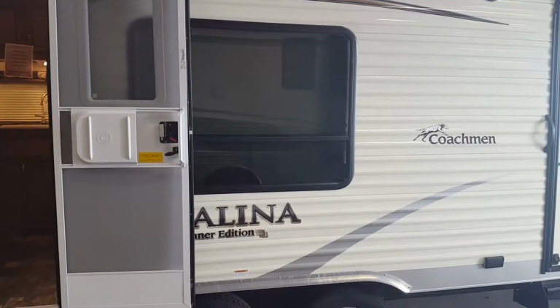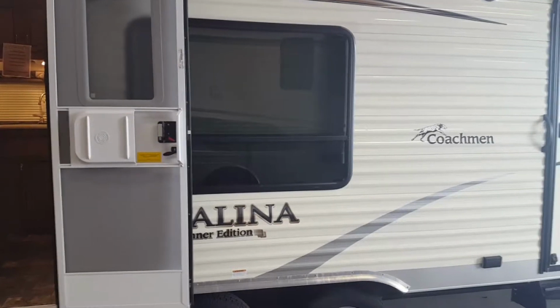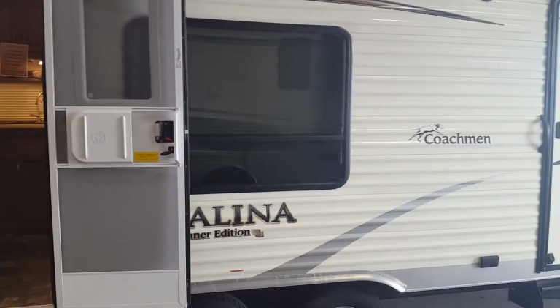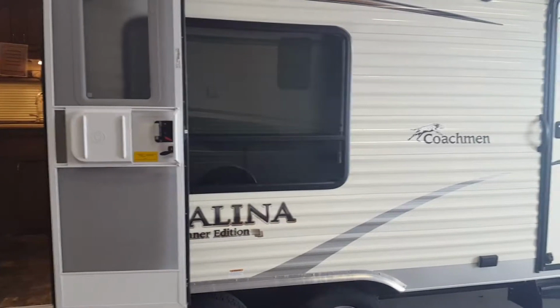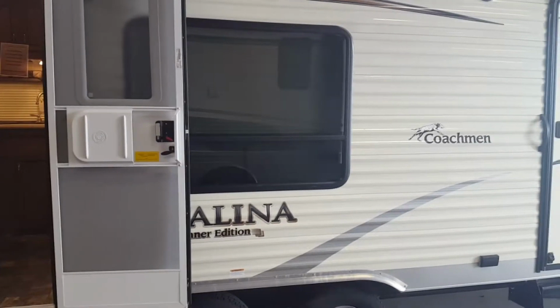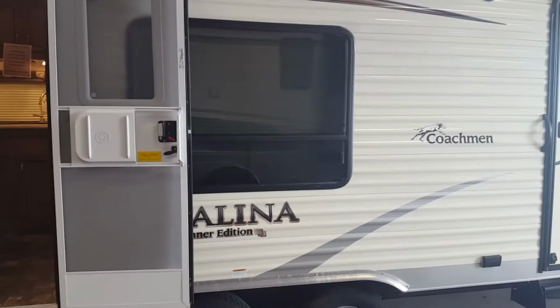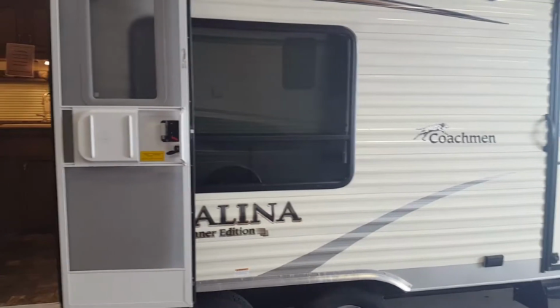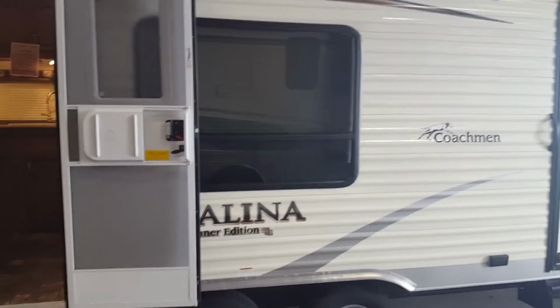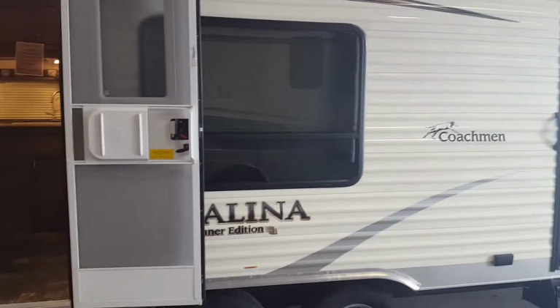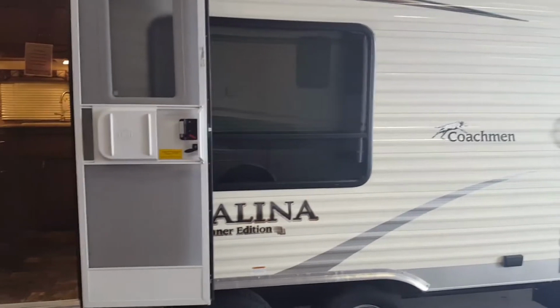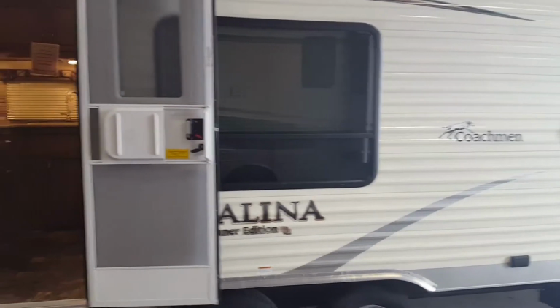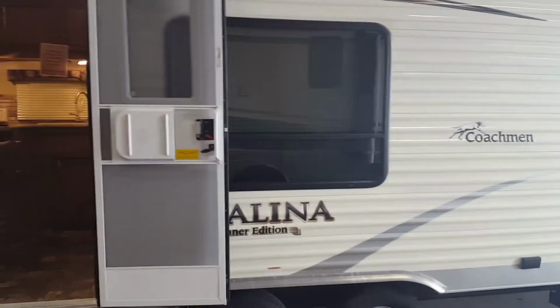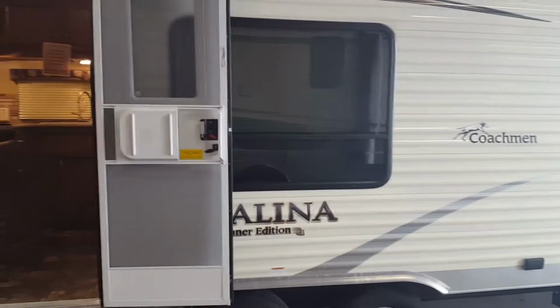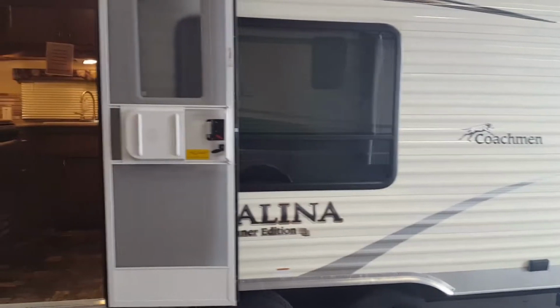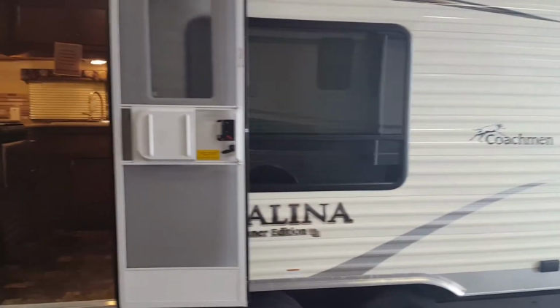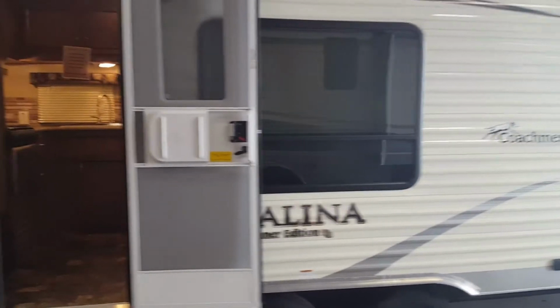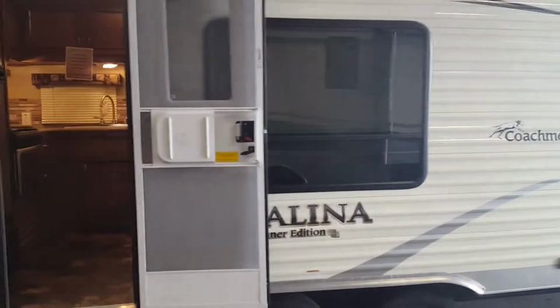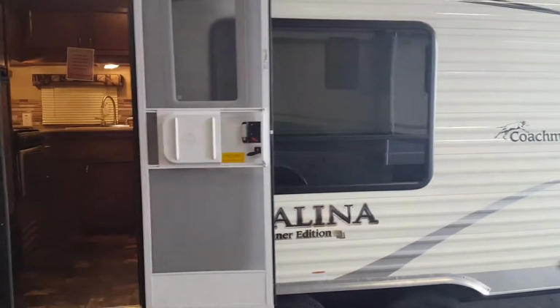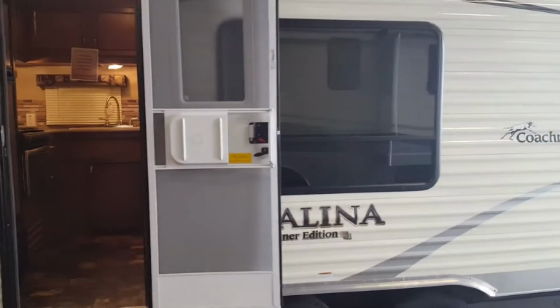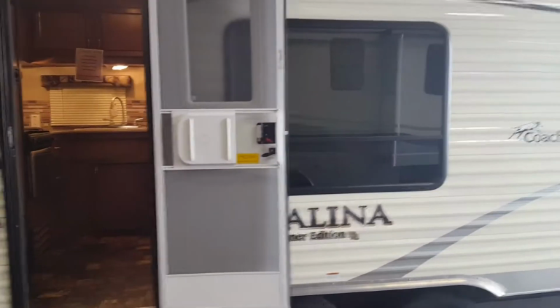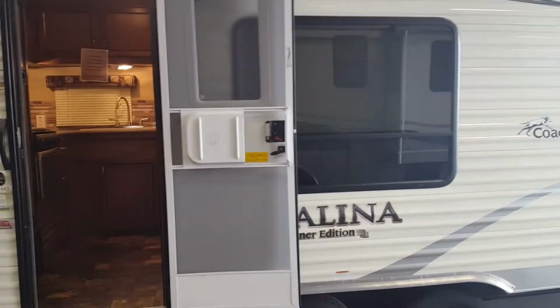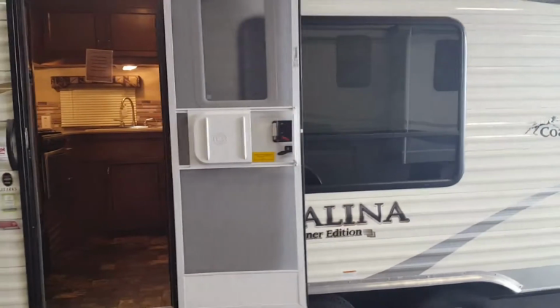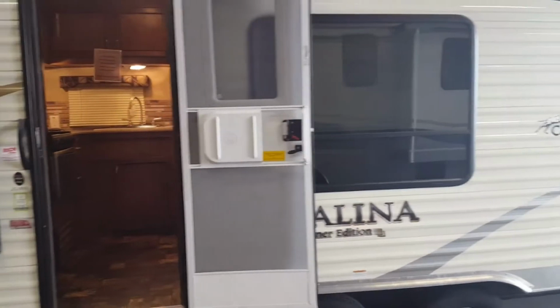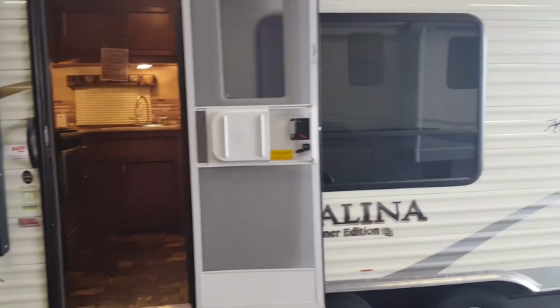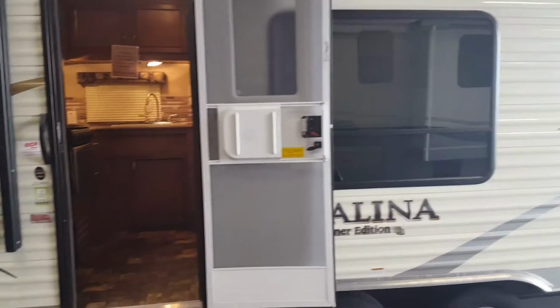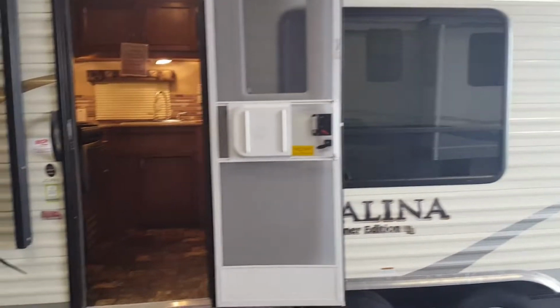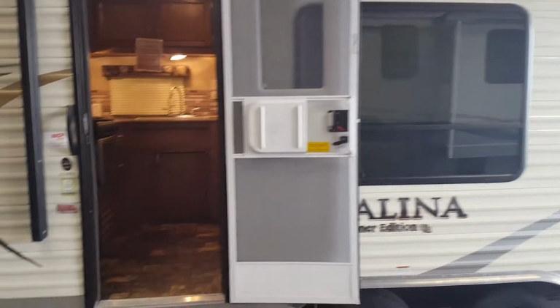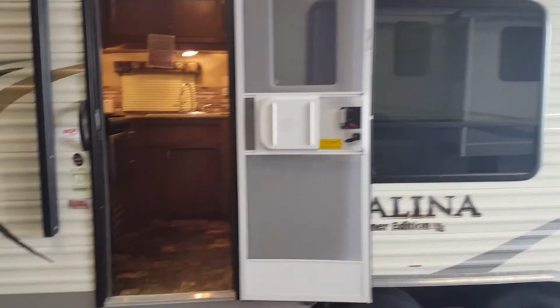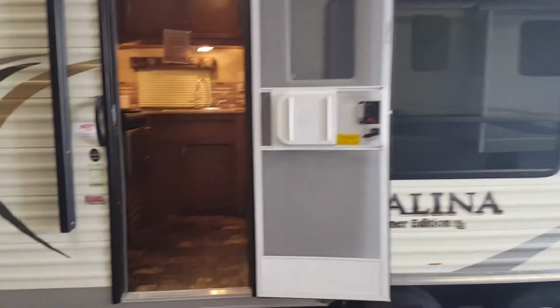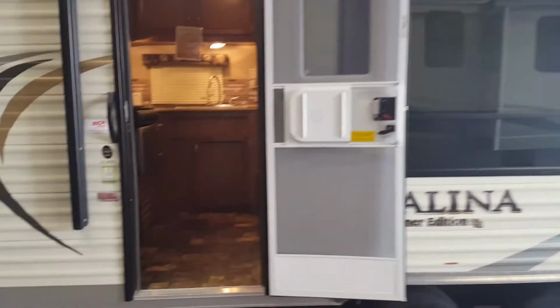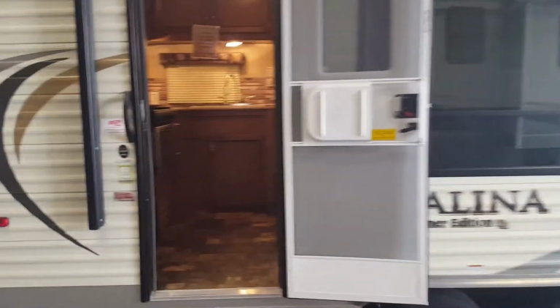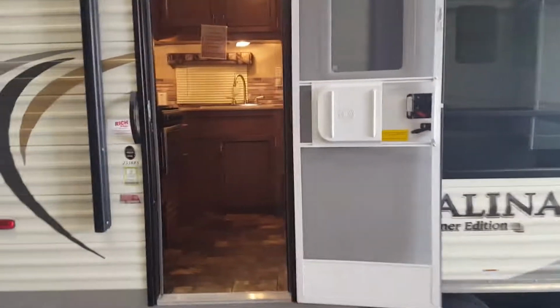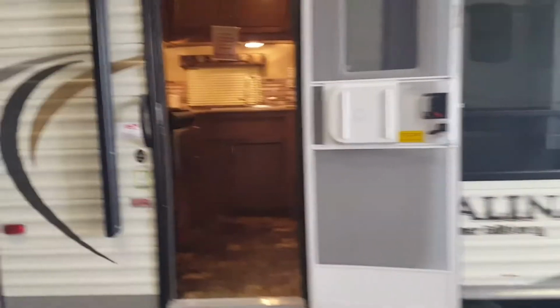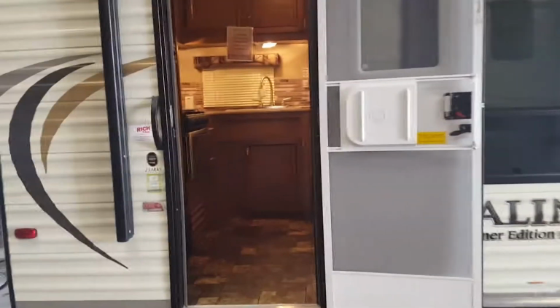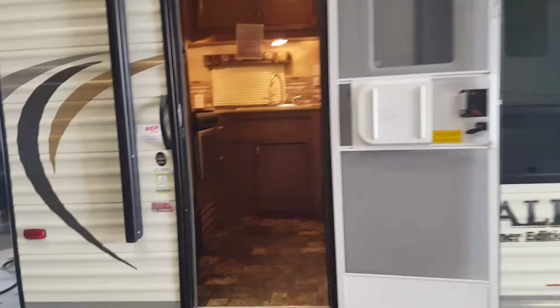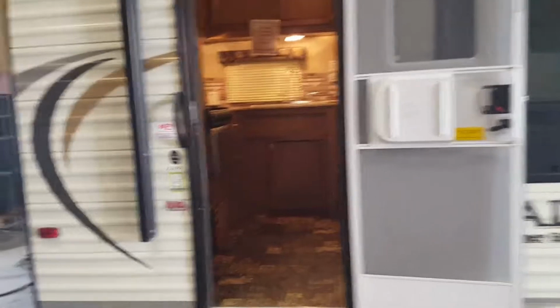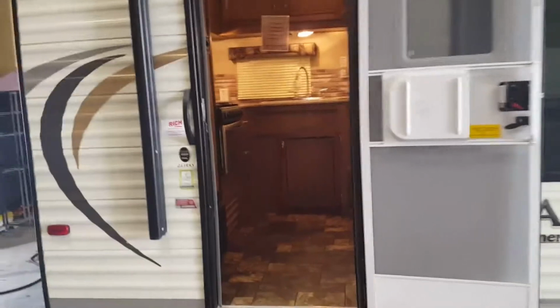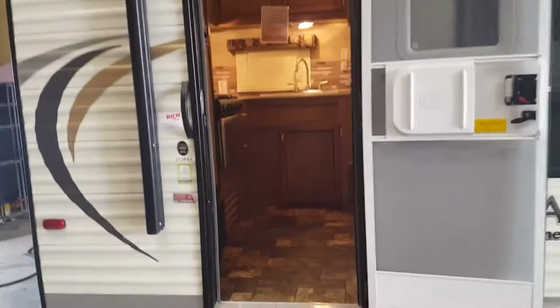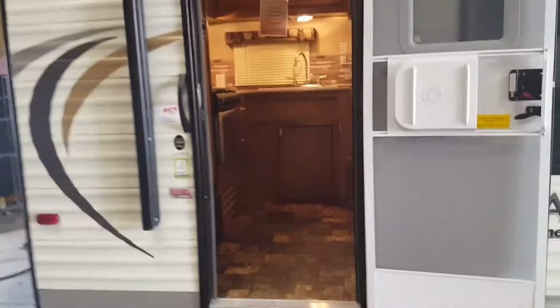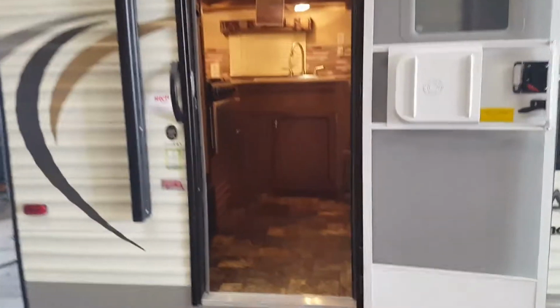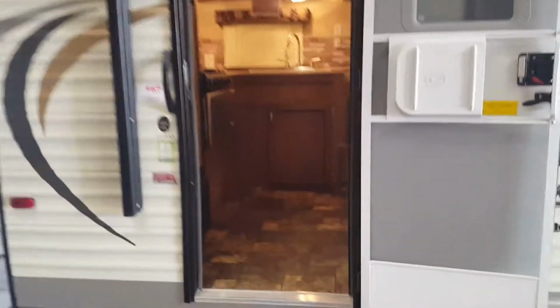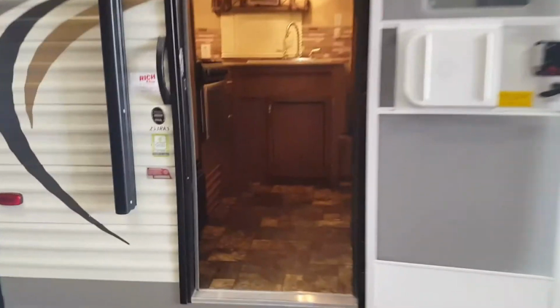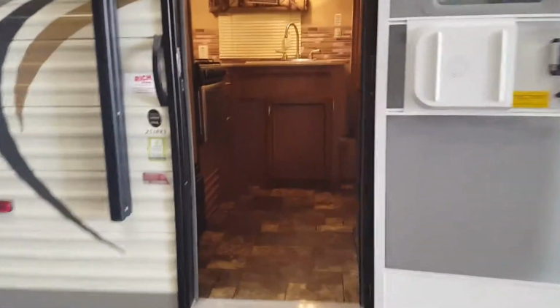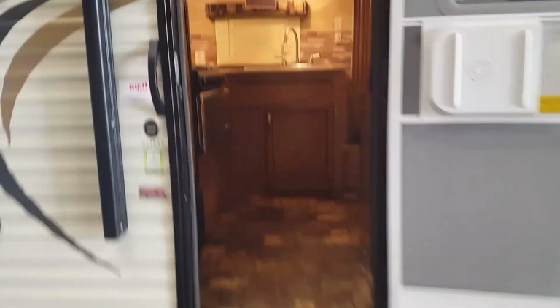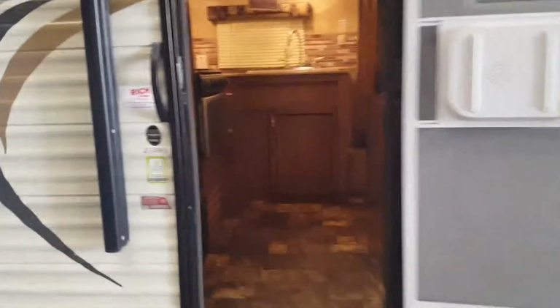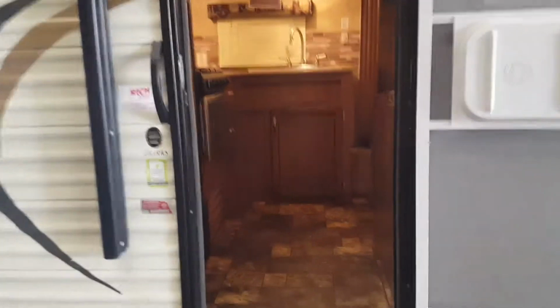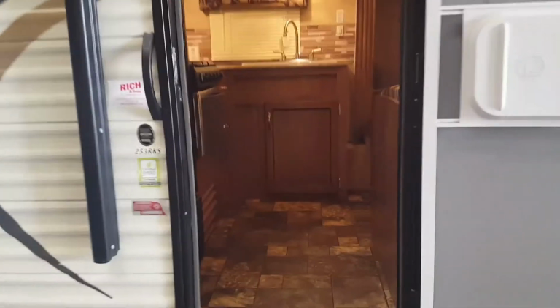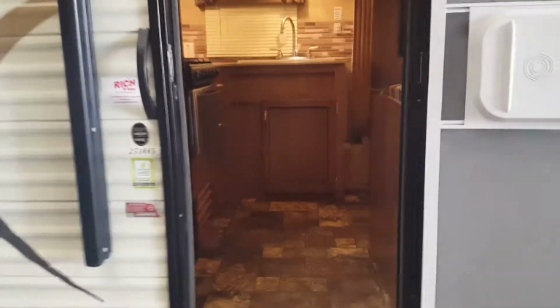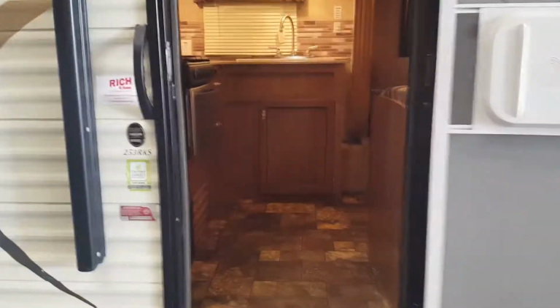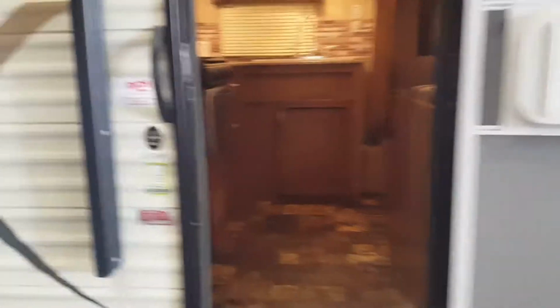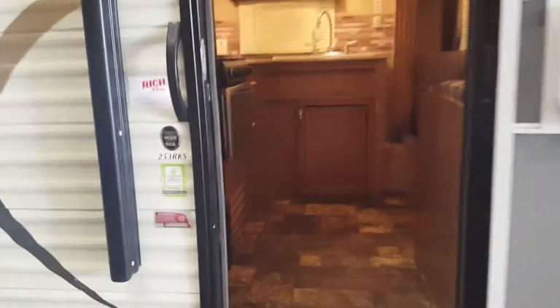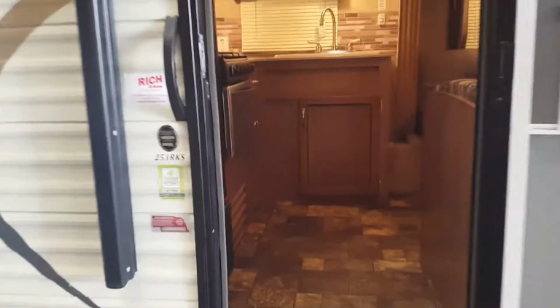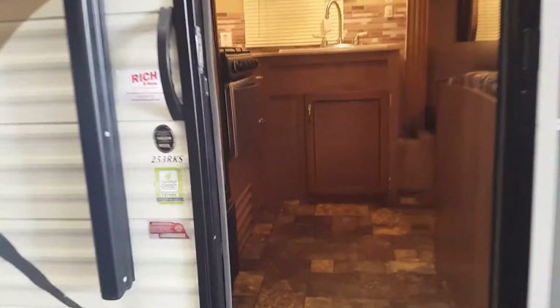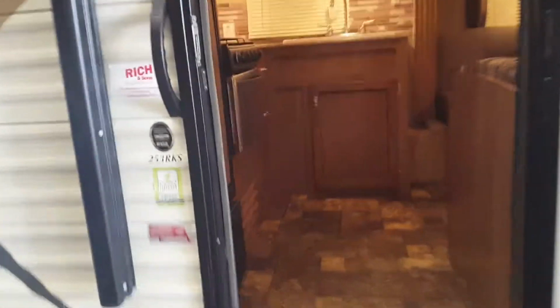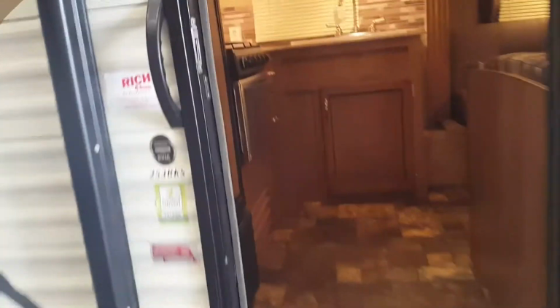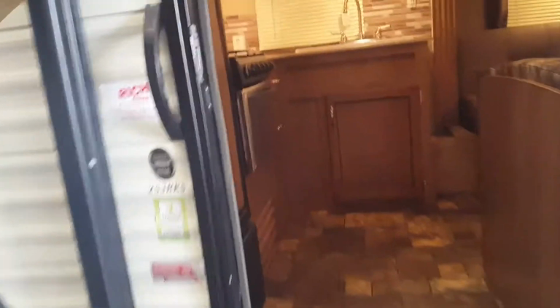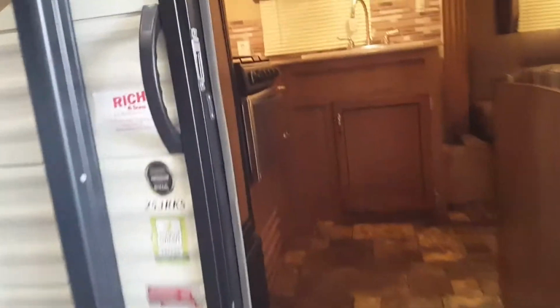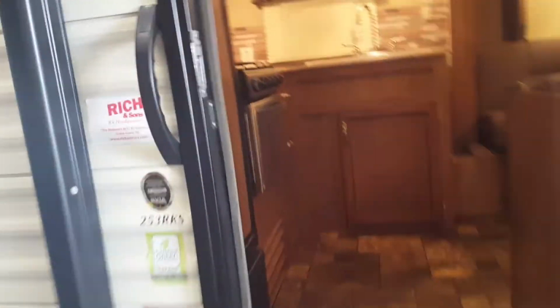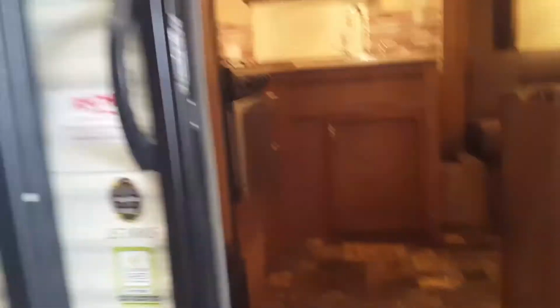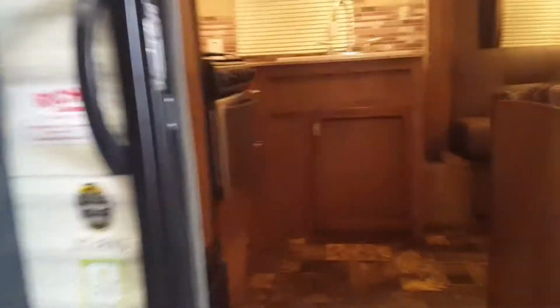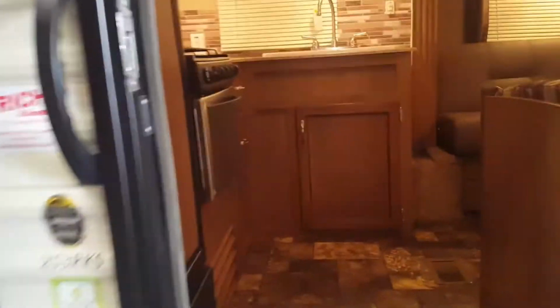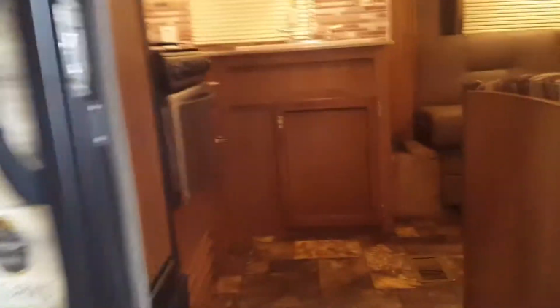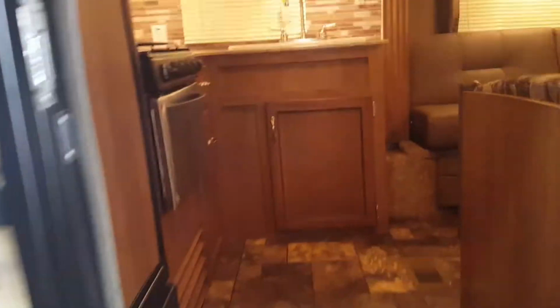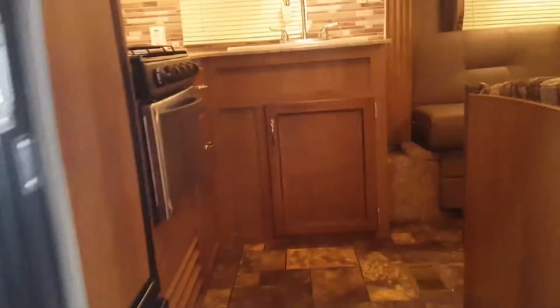This is Jeff's trade. It's a 2015 Catalina 253. It's in good shape, nice clean camper.